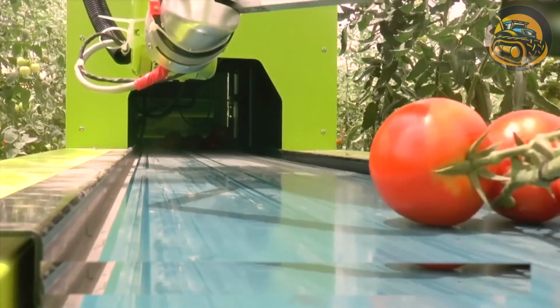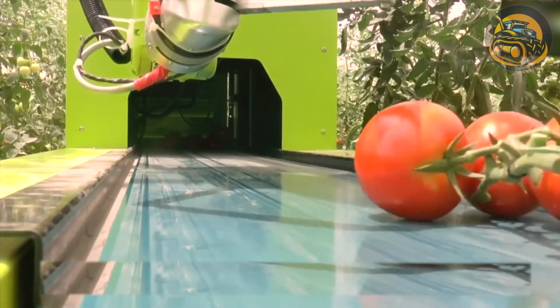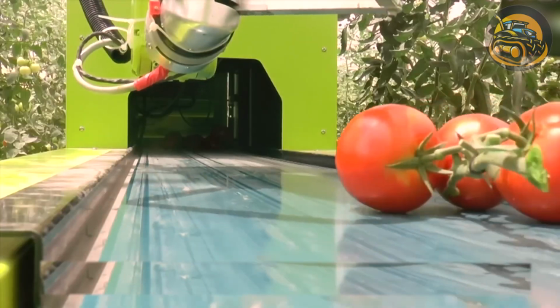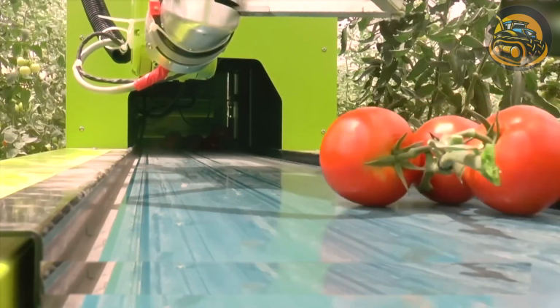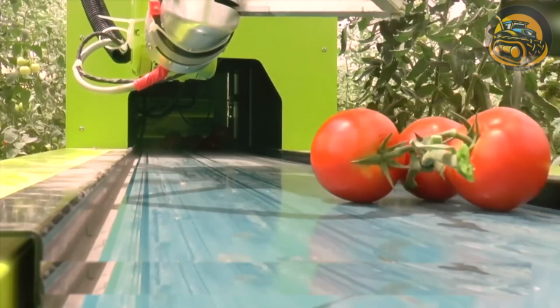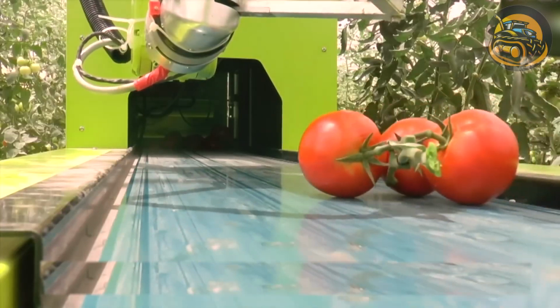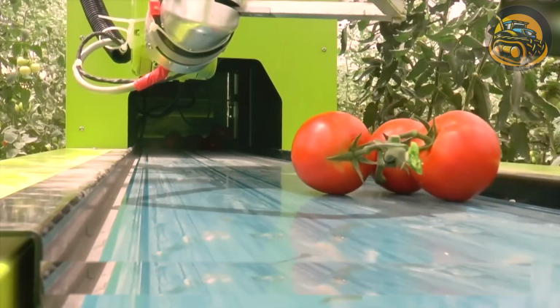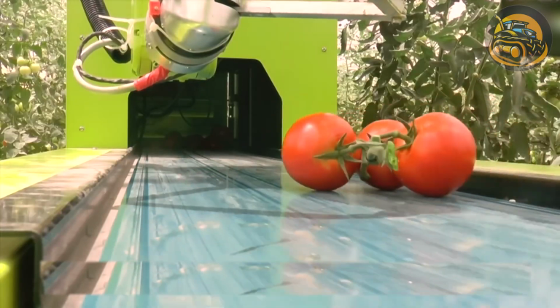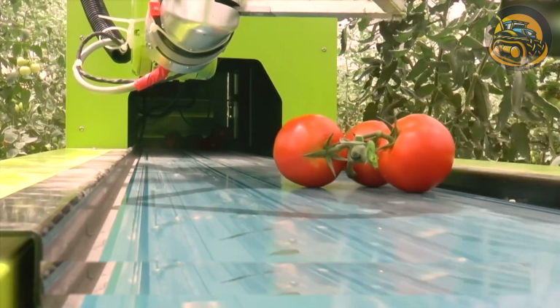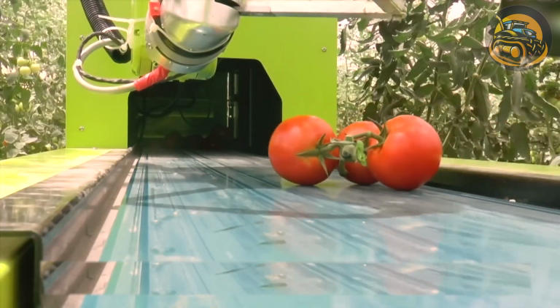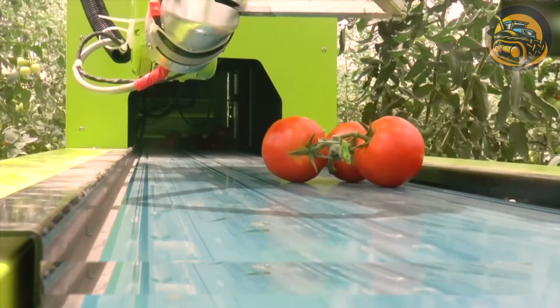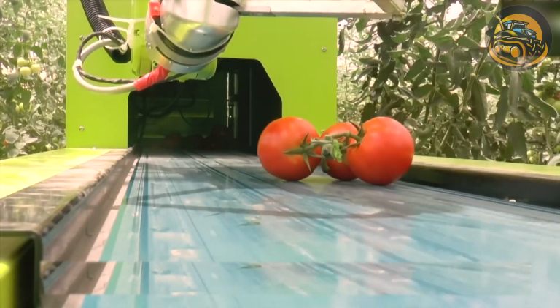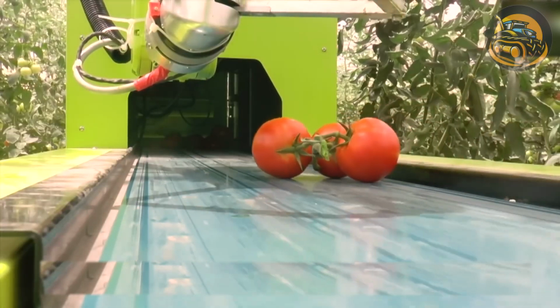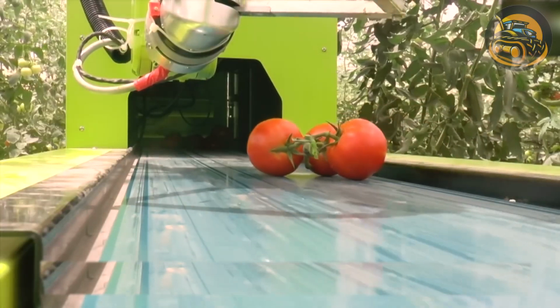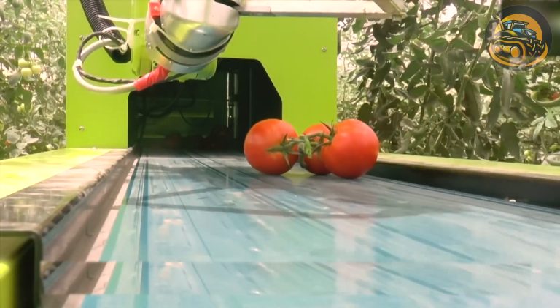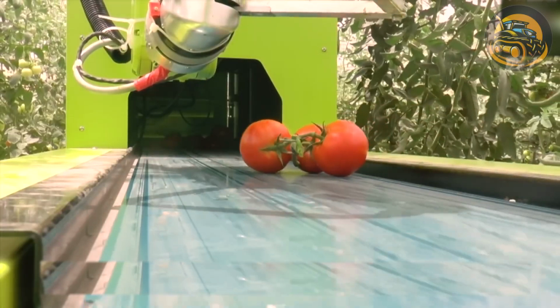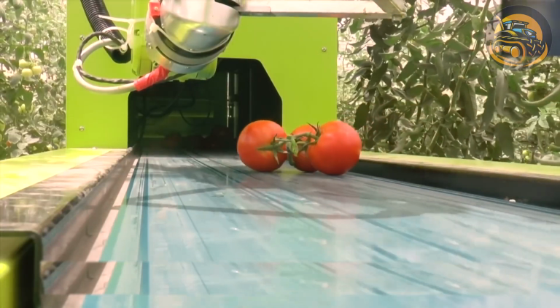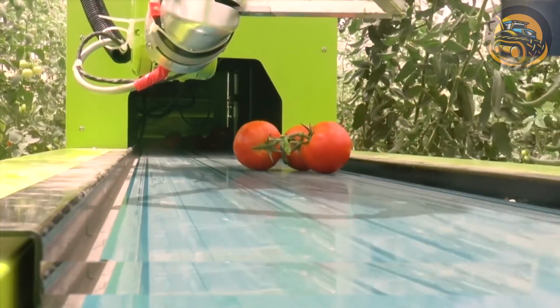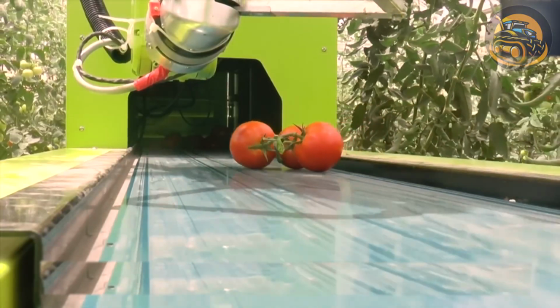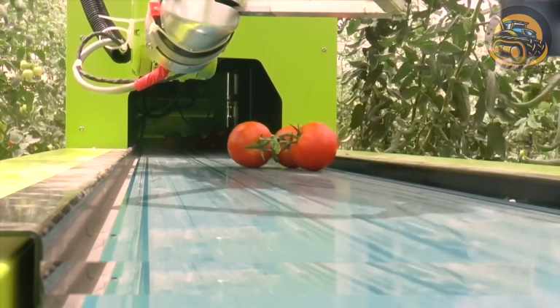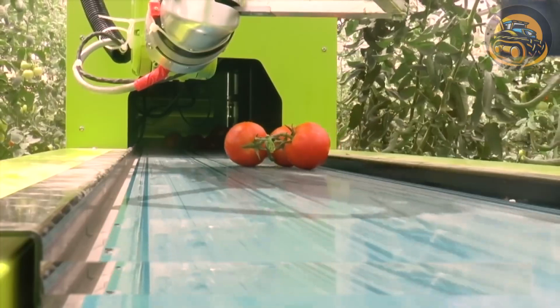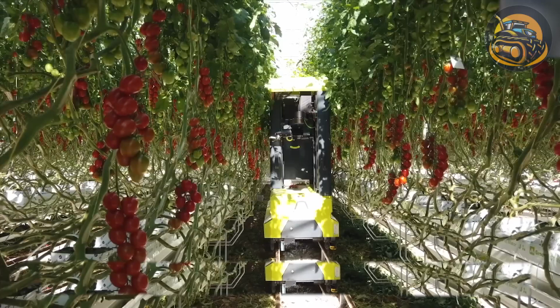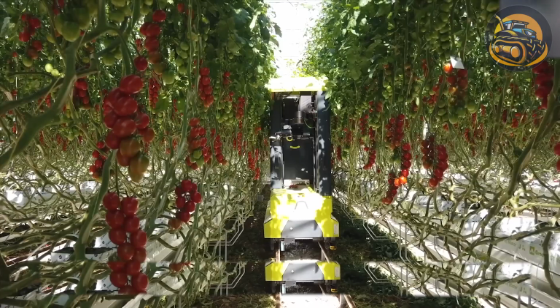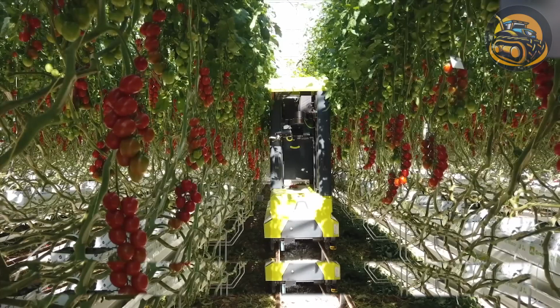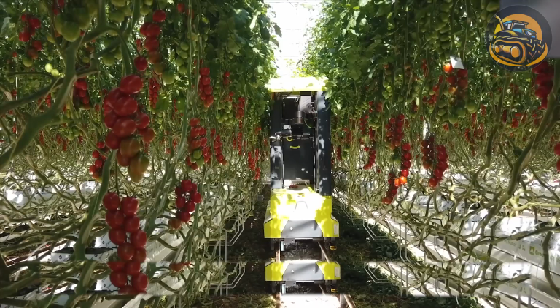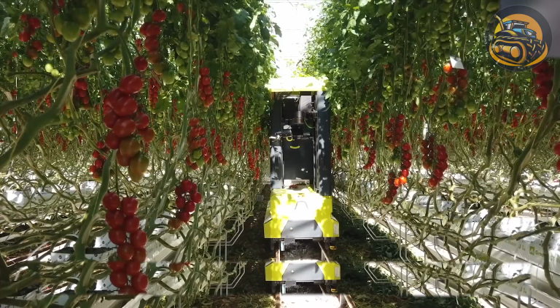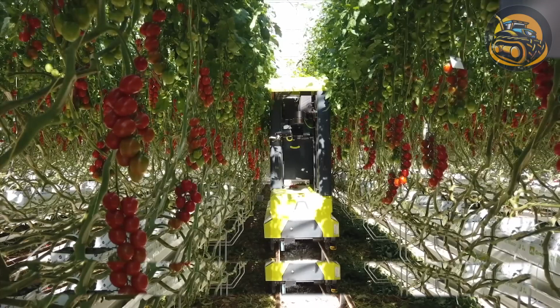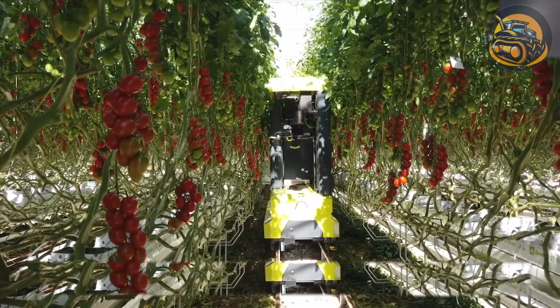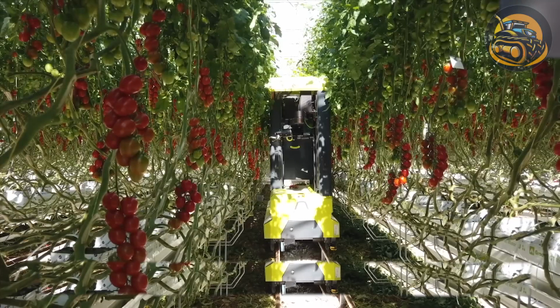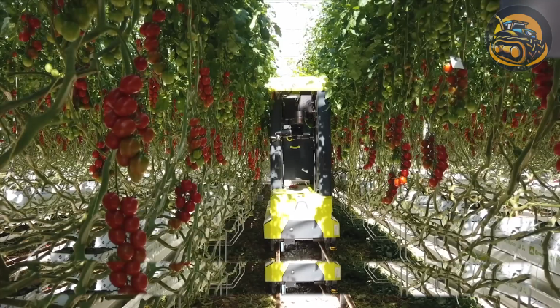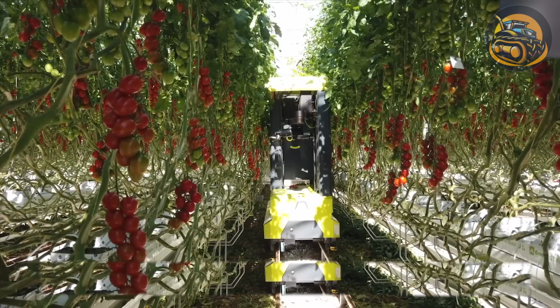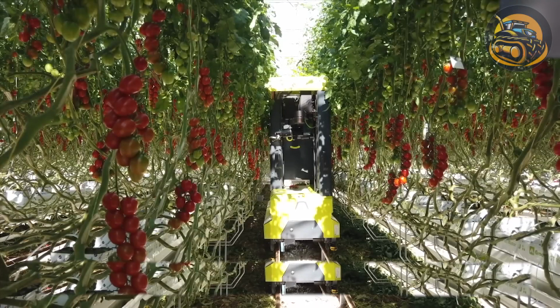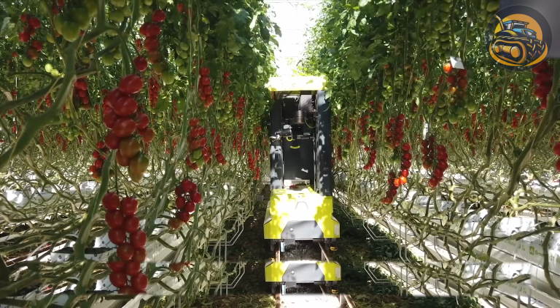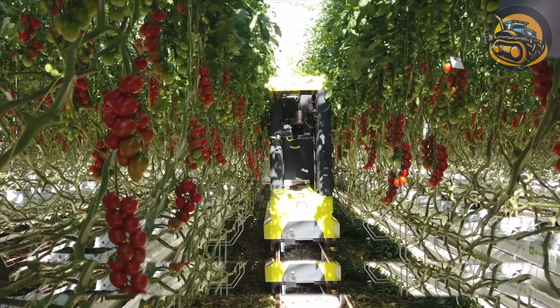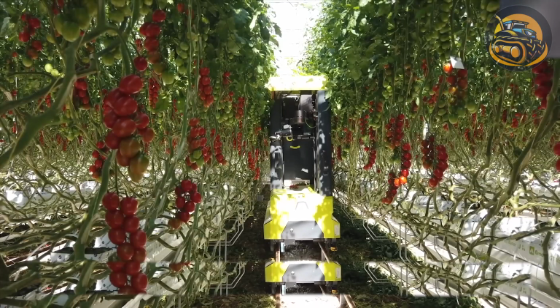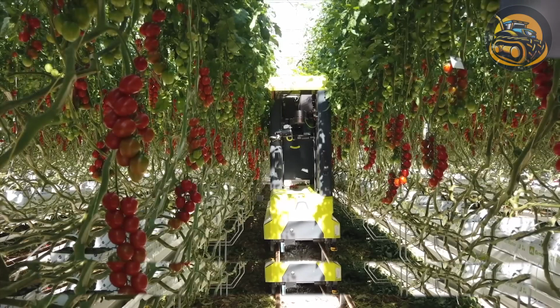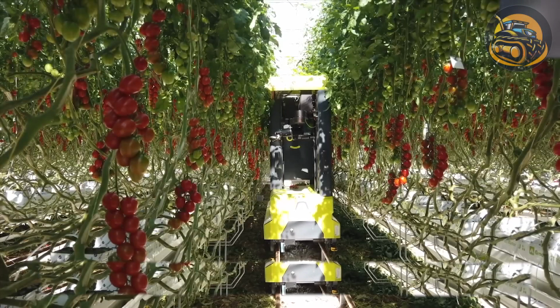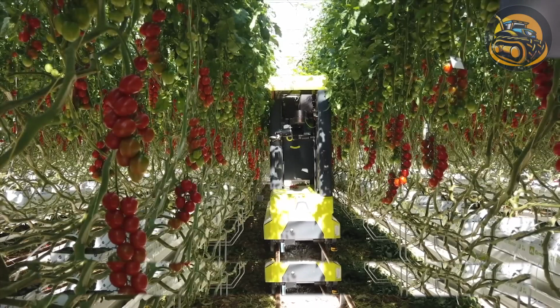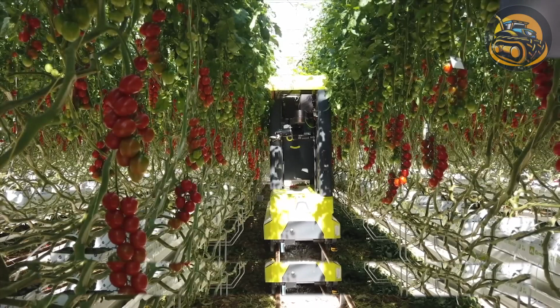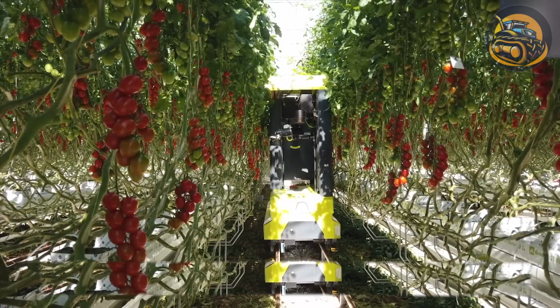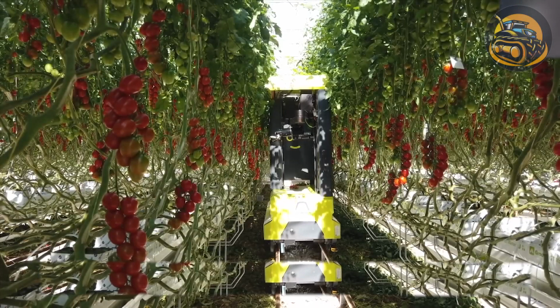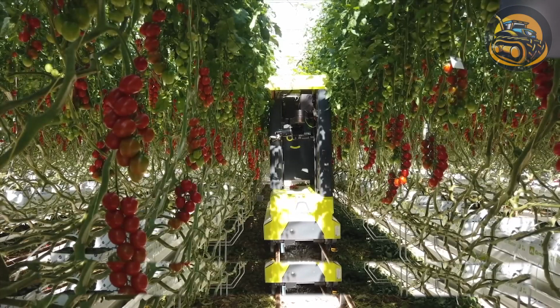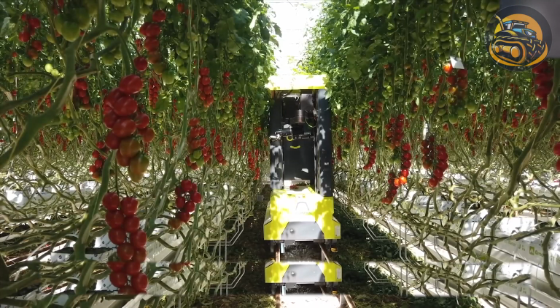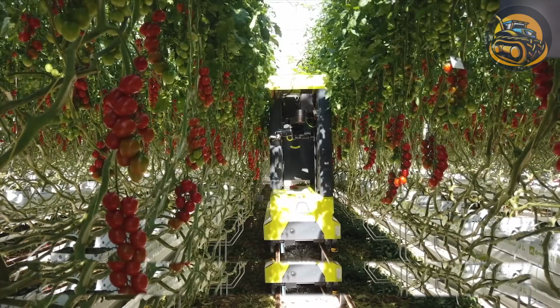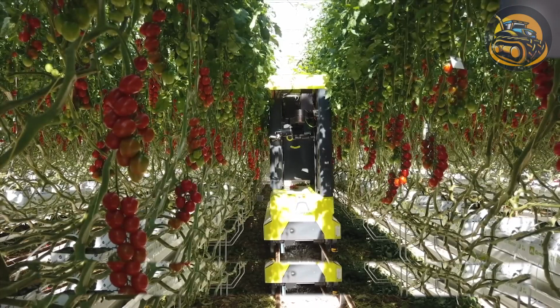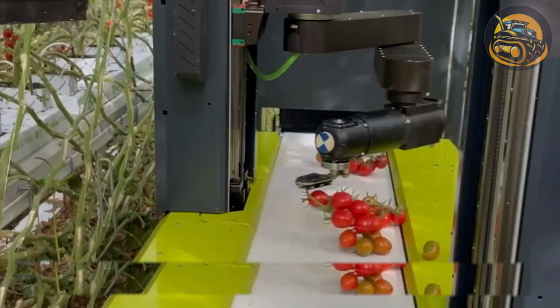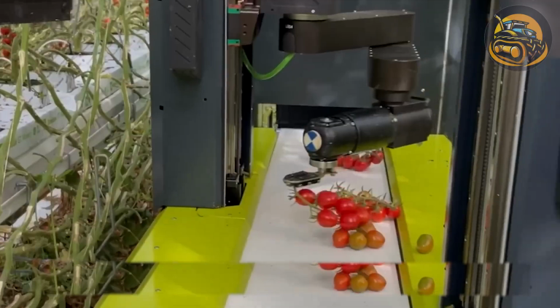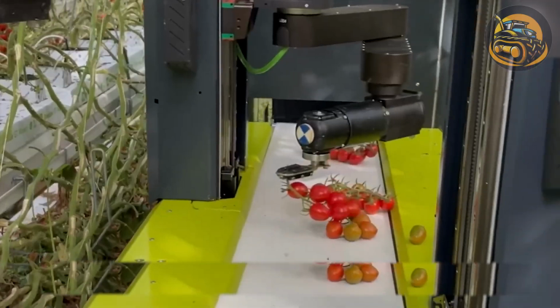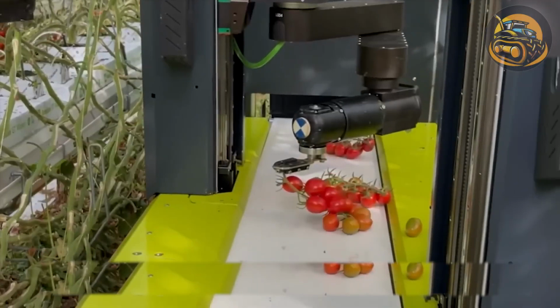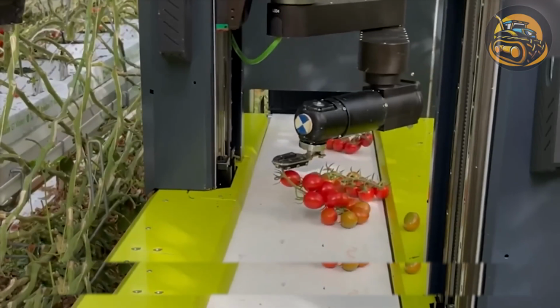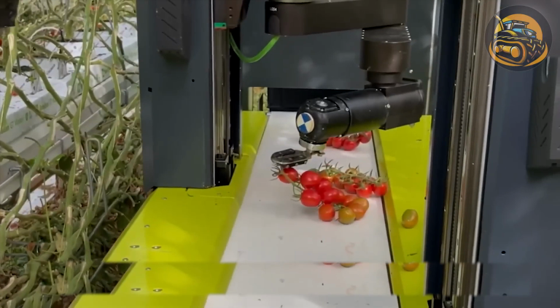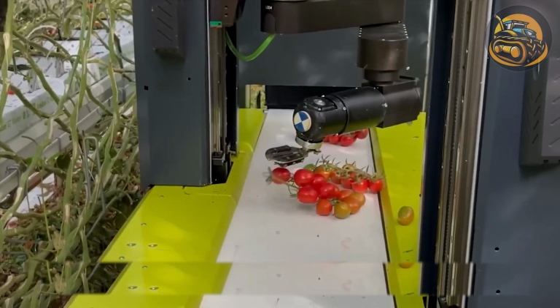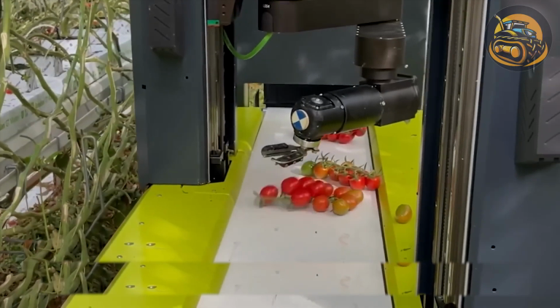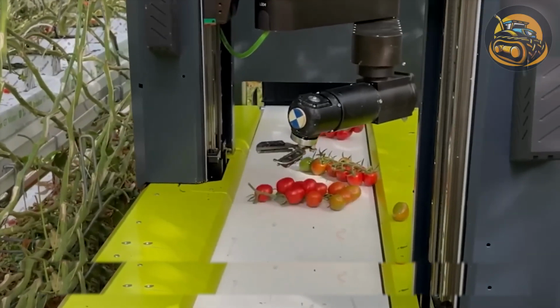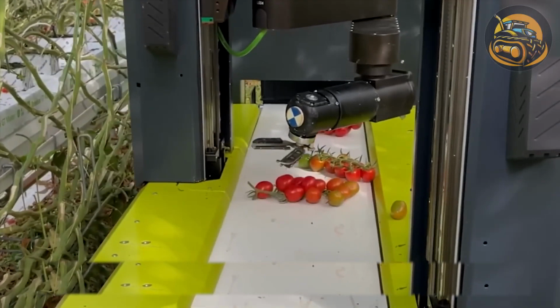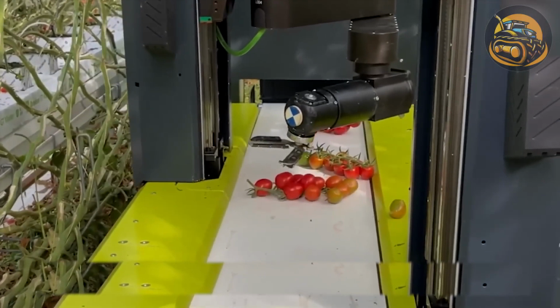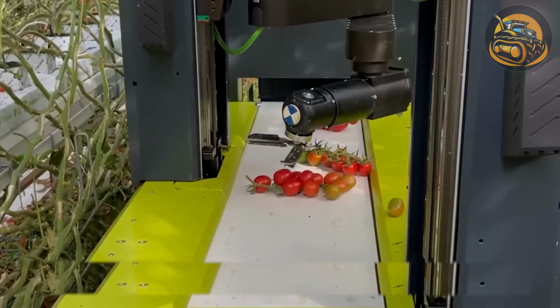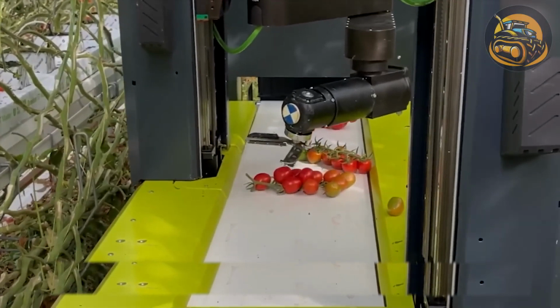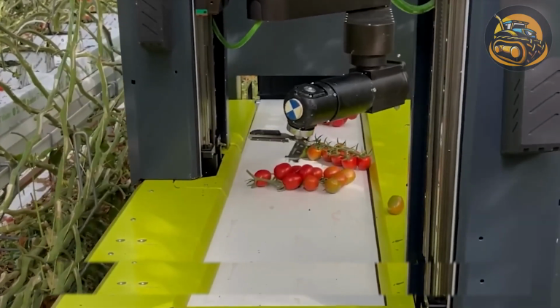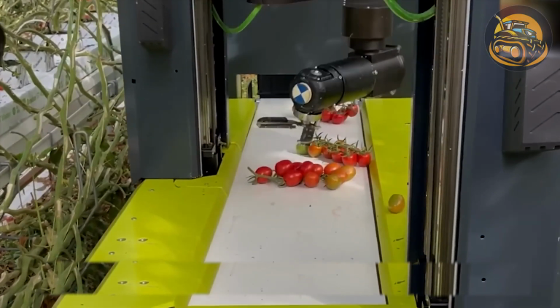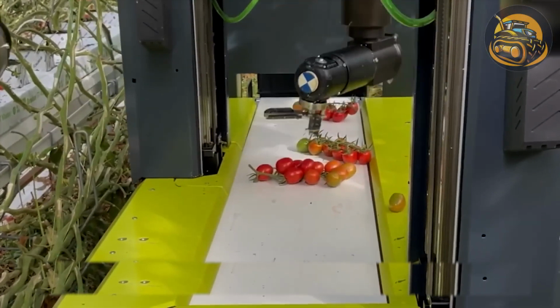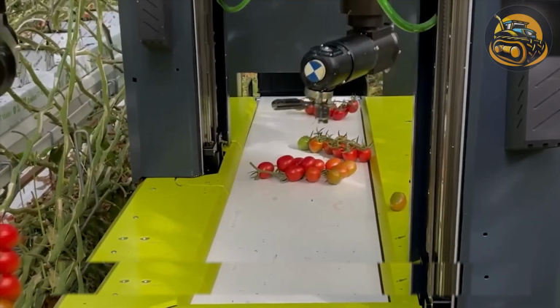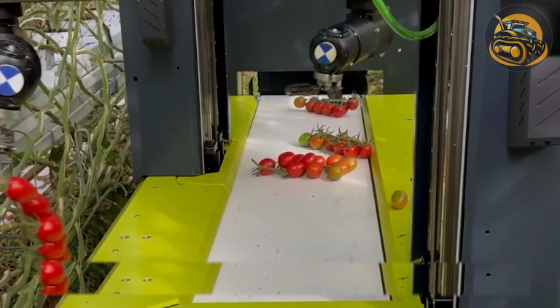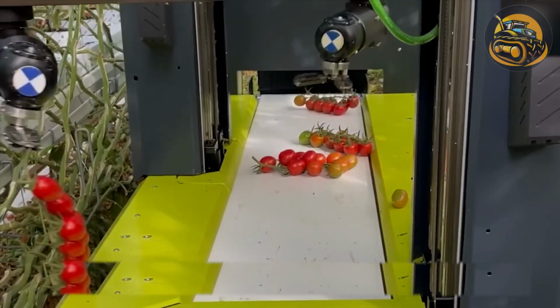Using algorithms of three-dimensional machine vision, the robot selects ripe tomatoes and grabs them with a special manipulator.